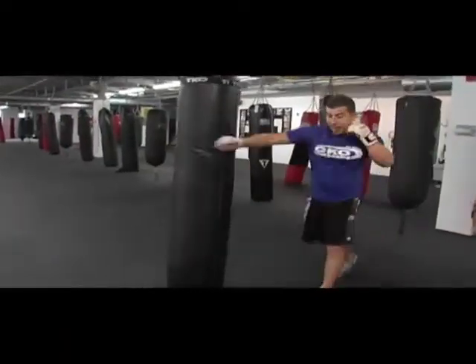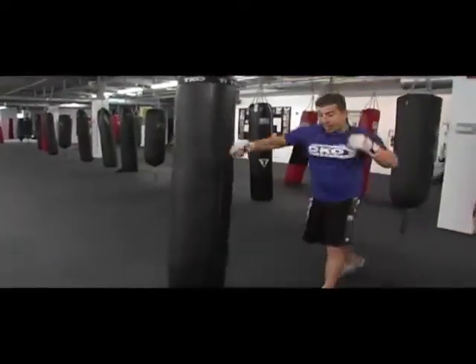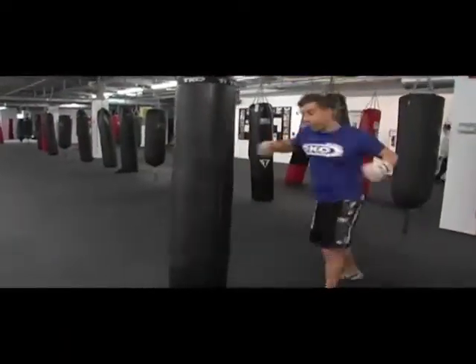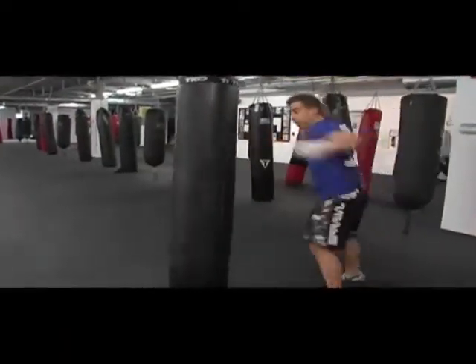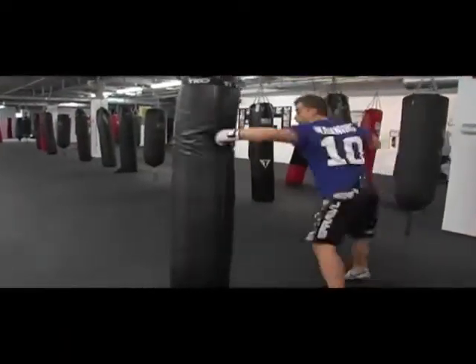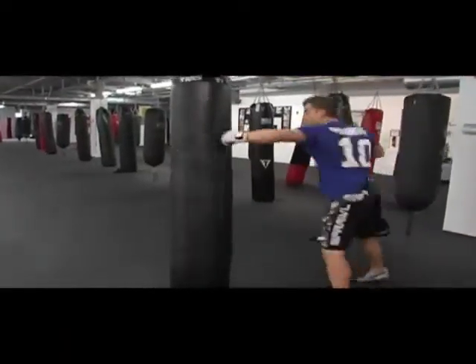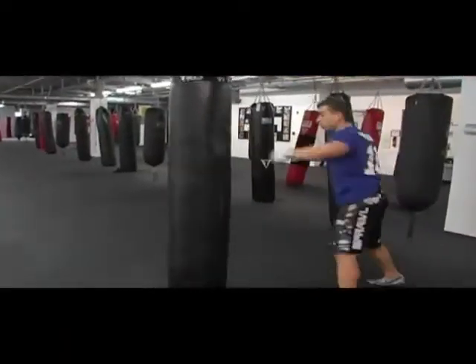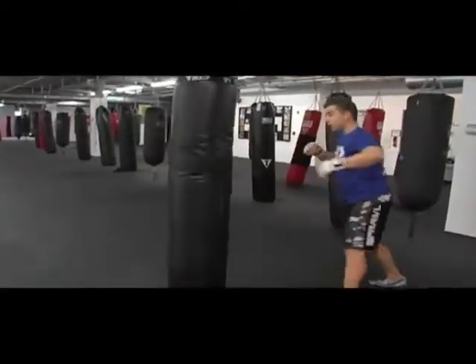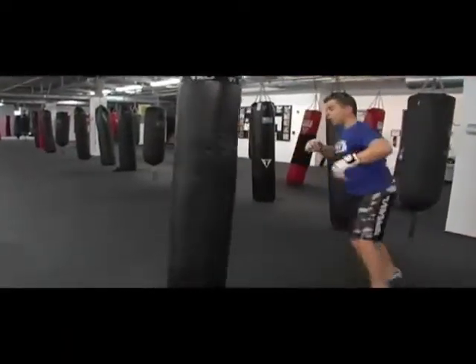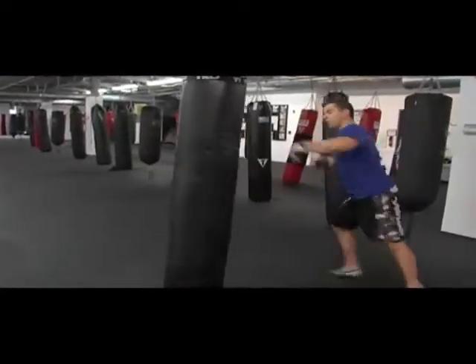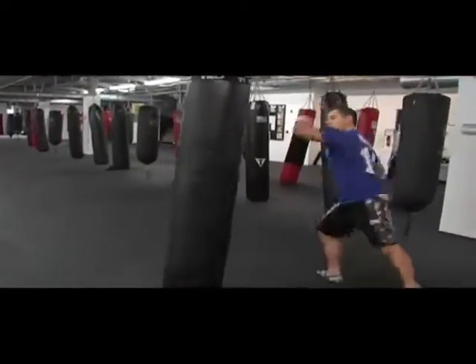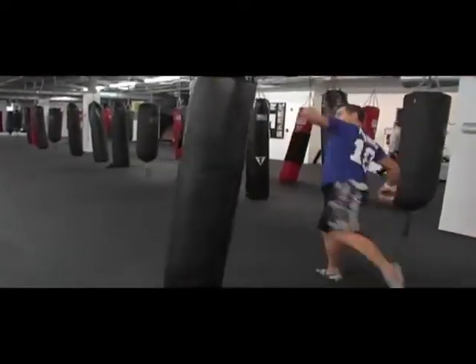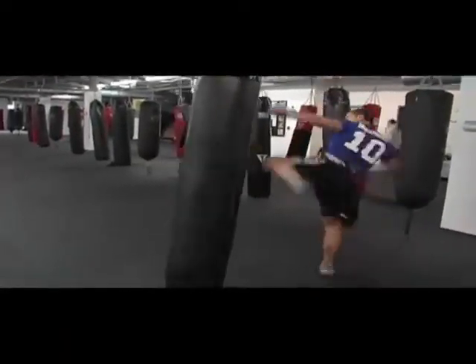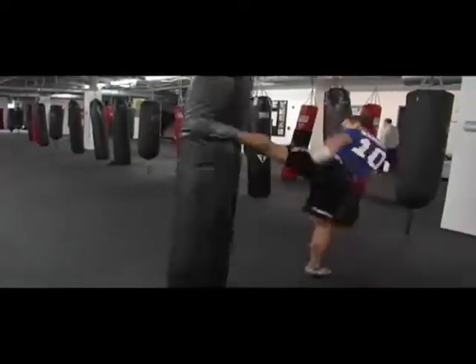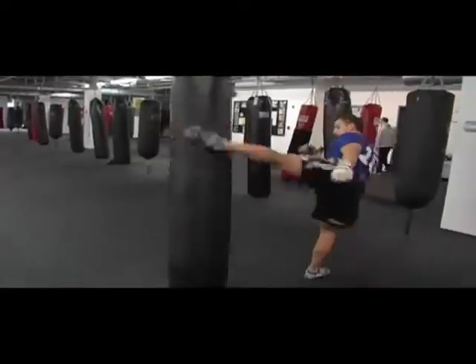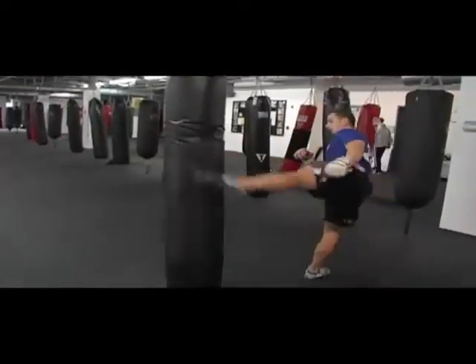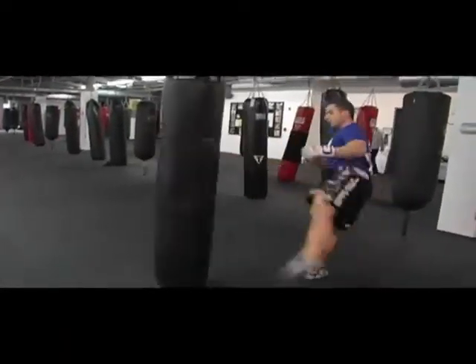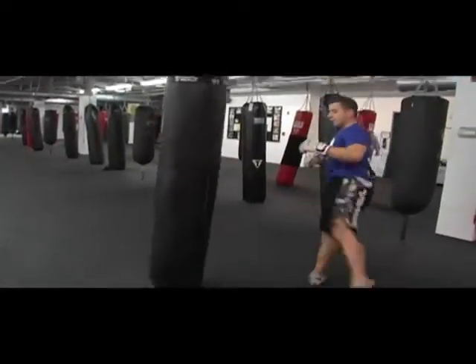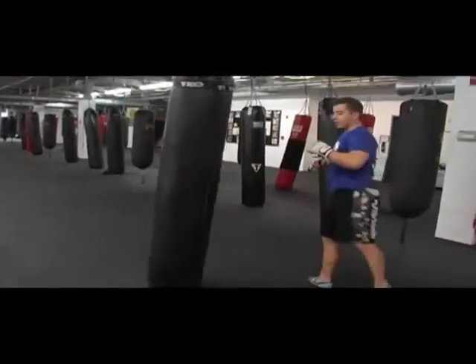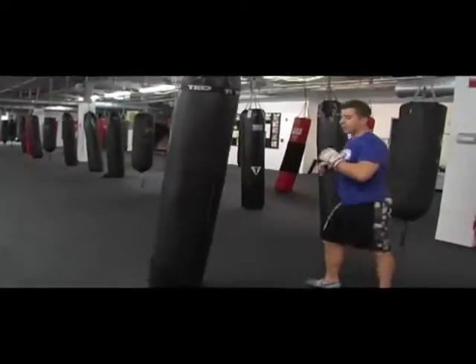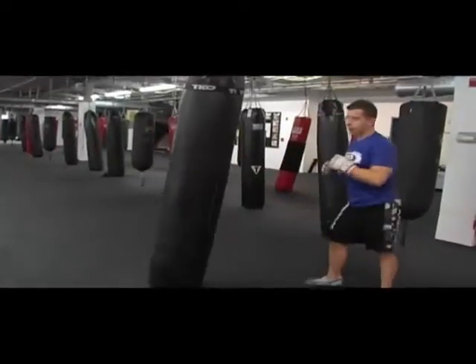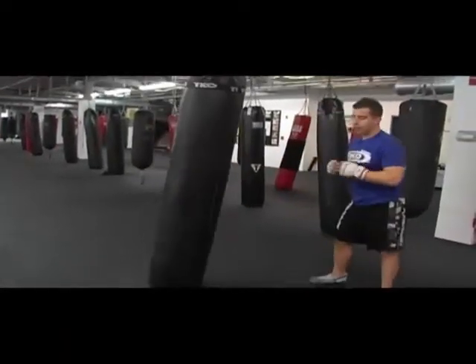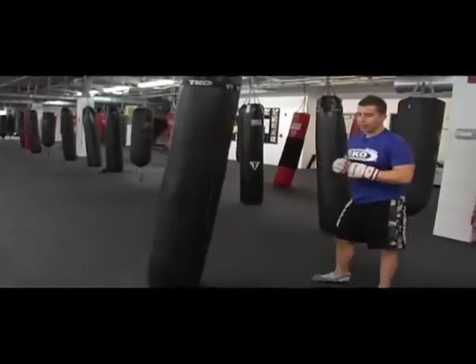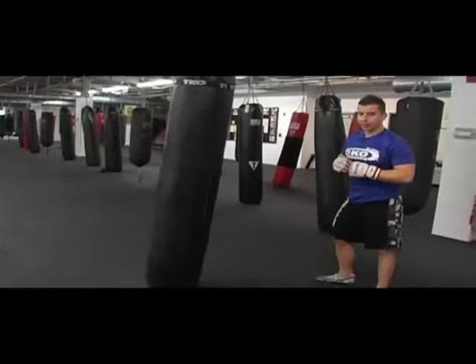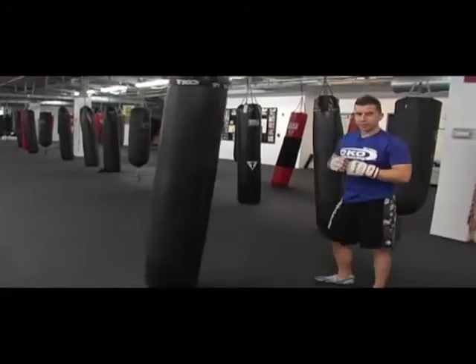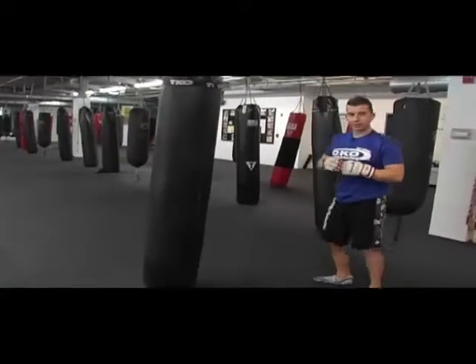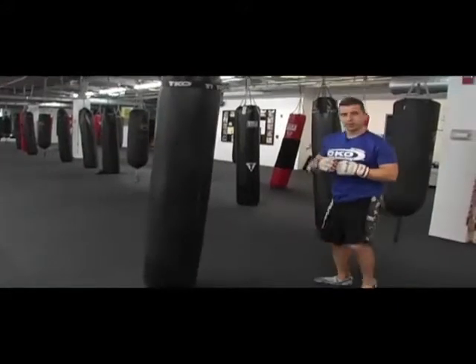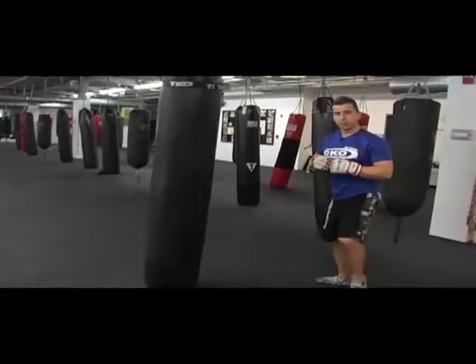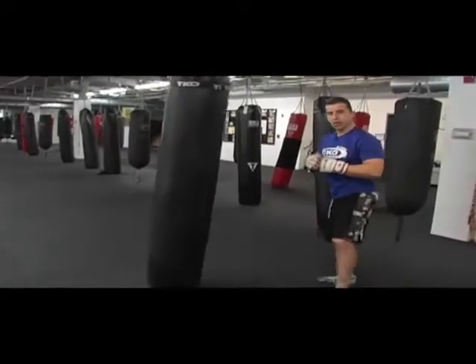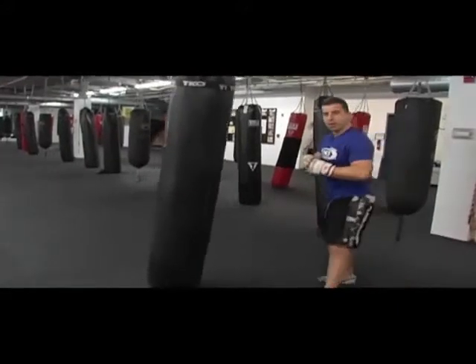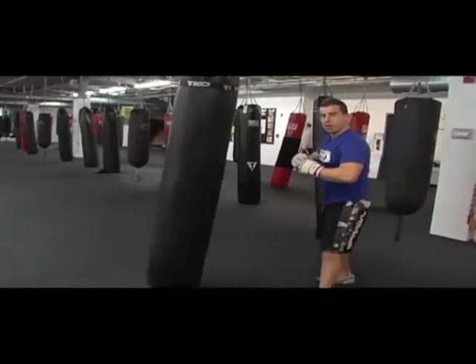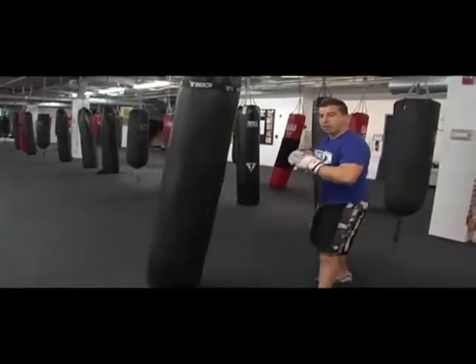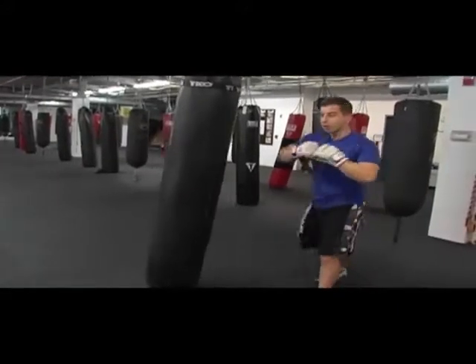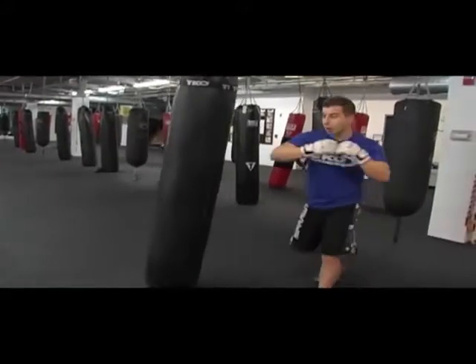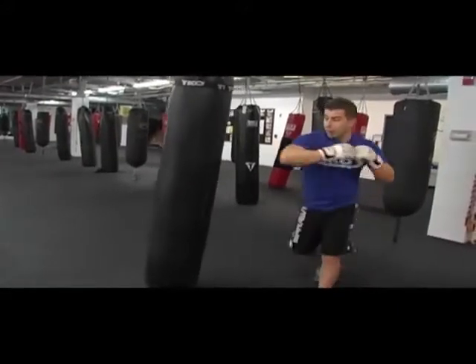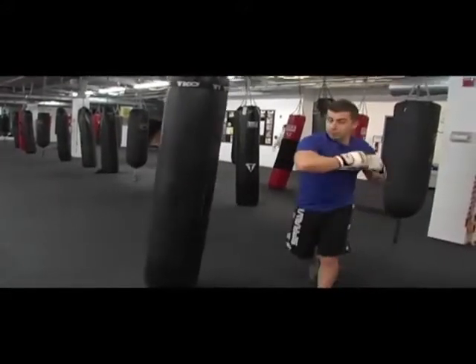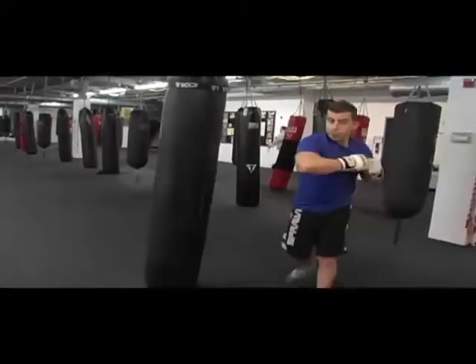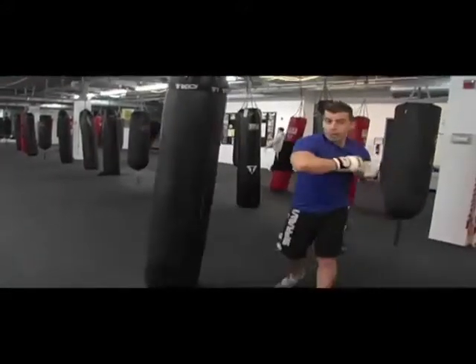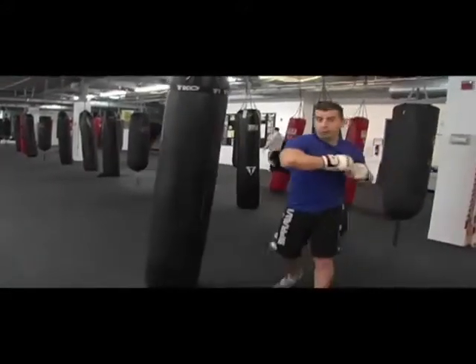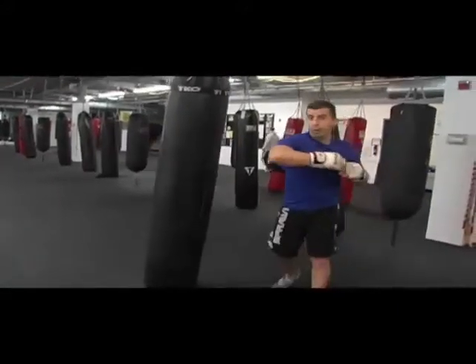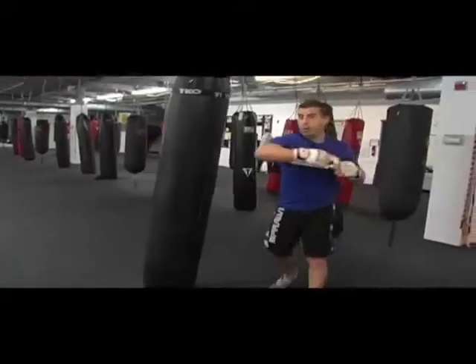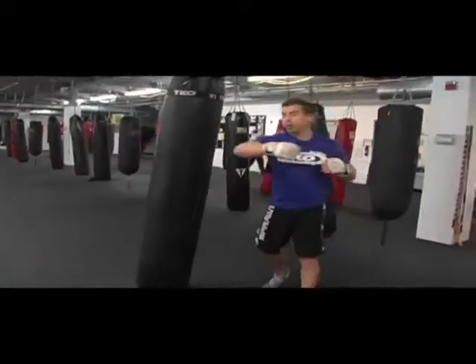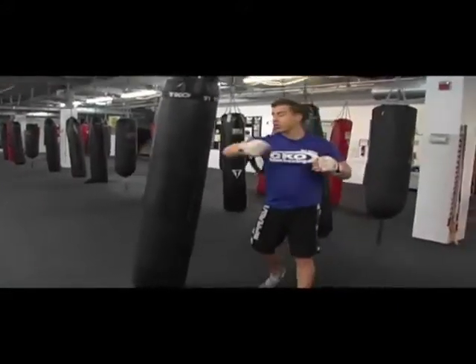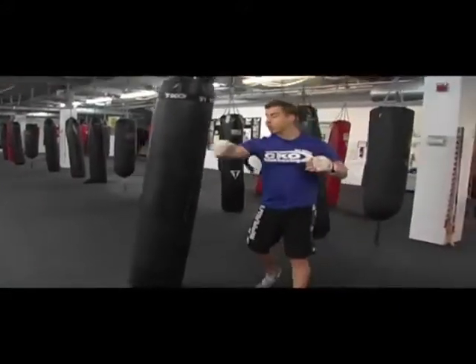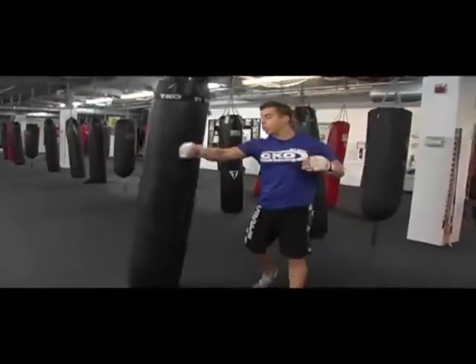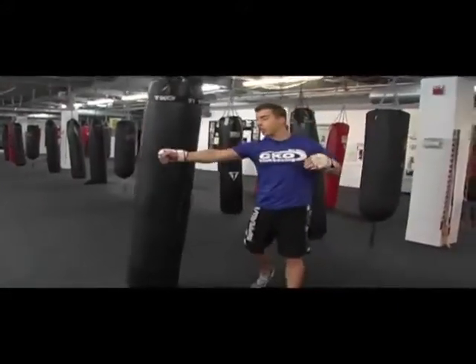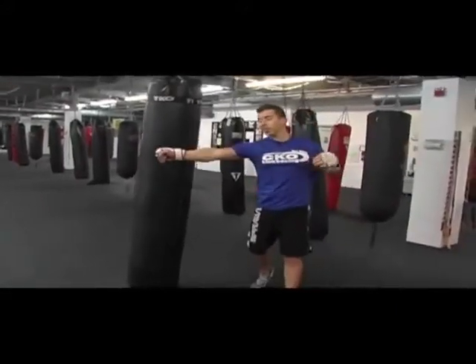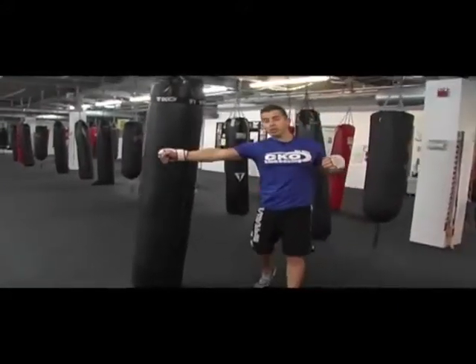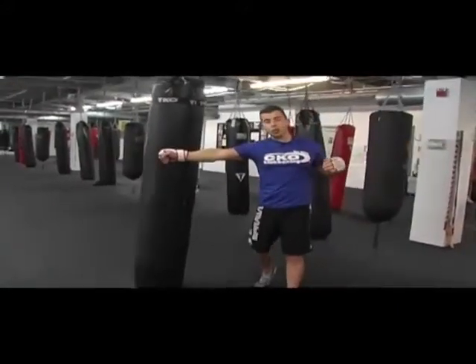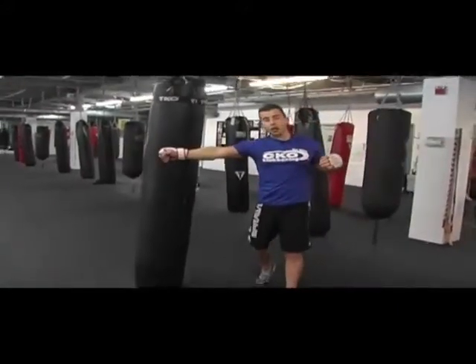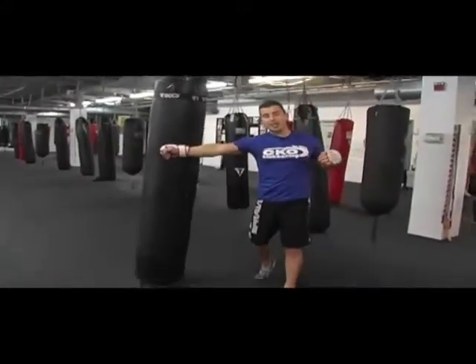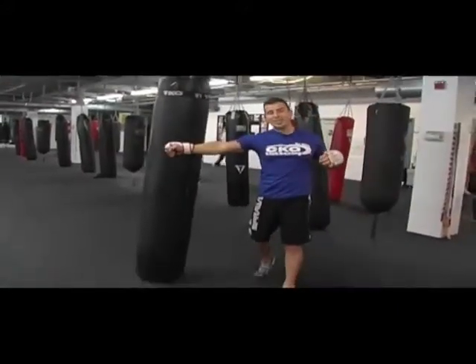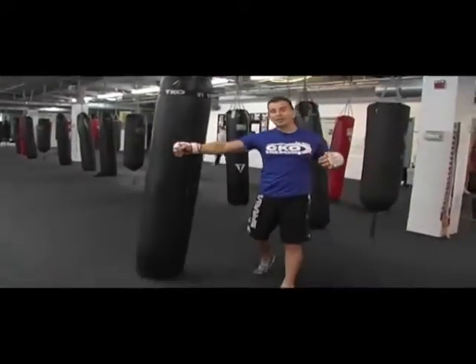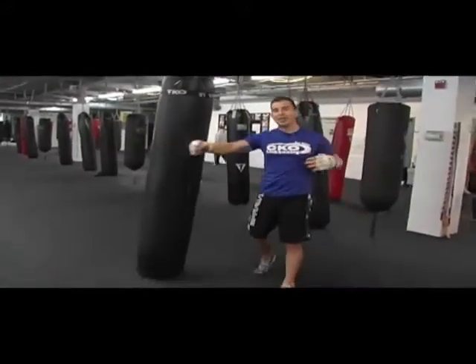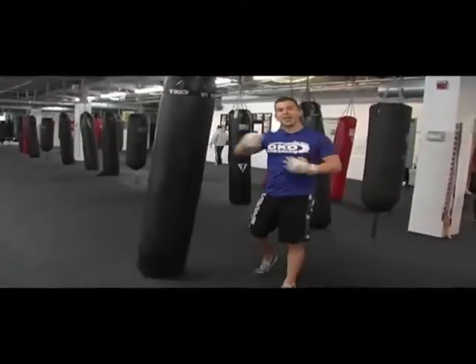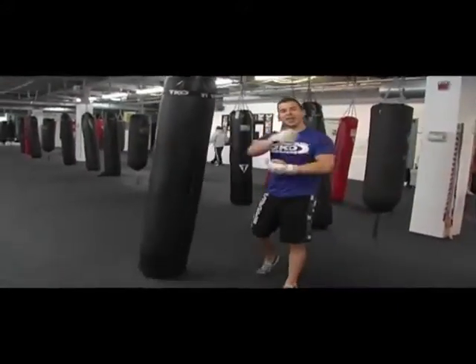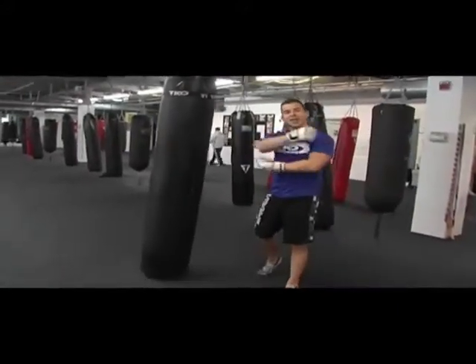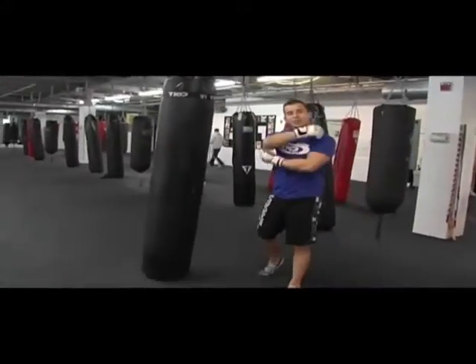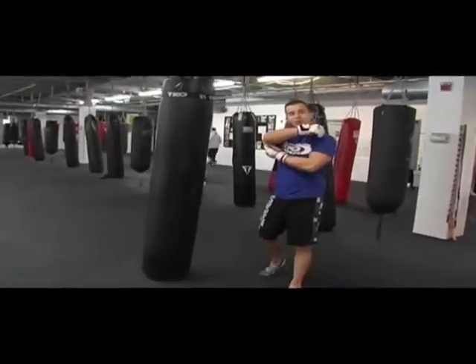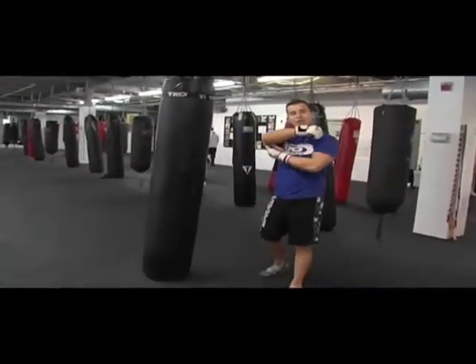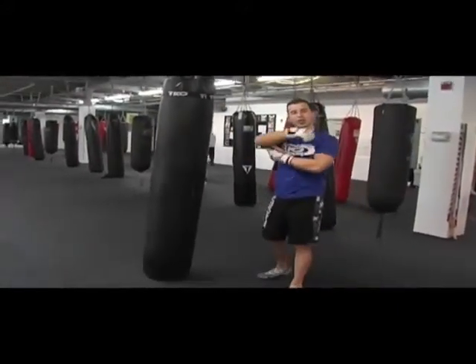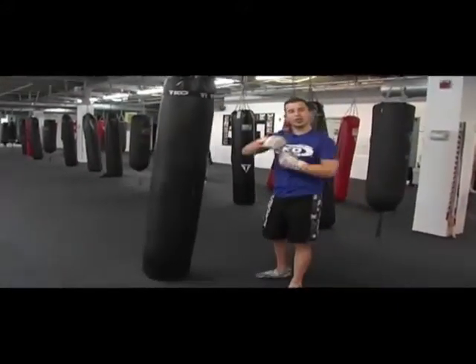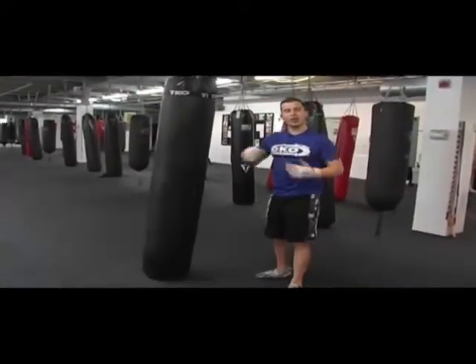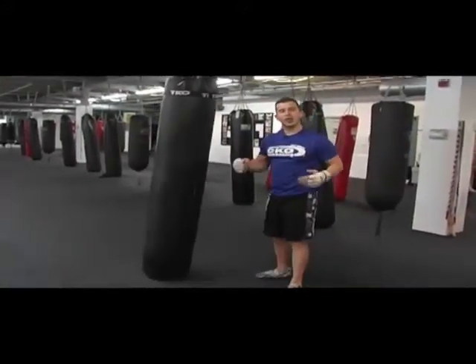Backhand, hook. Nice. Line up the elbow, squeeze the tricep. It's really good.